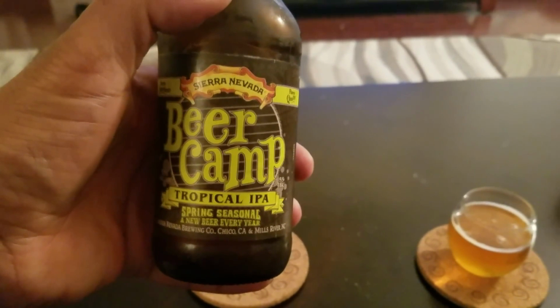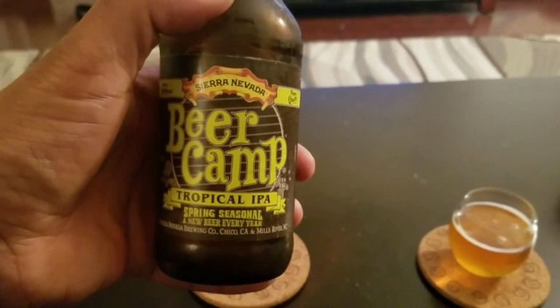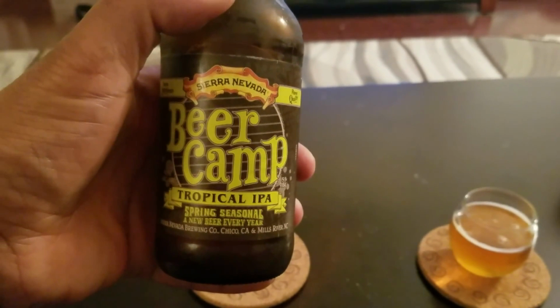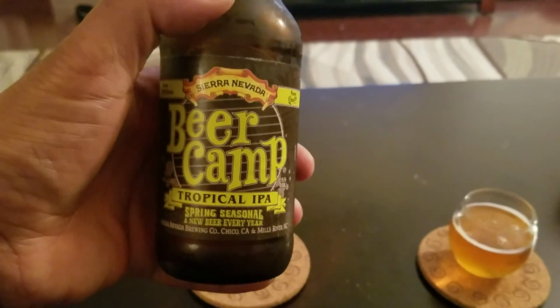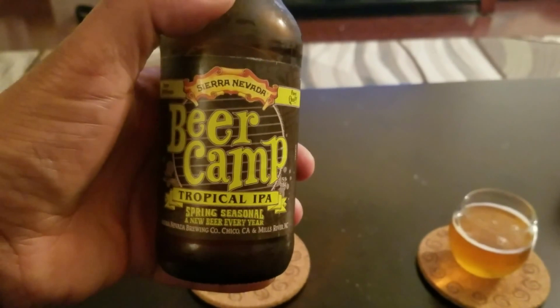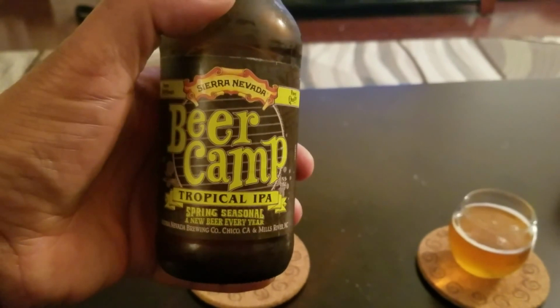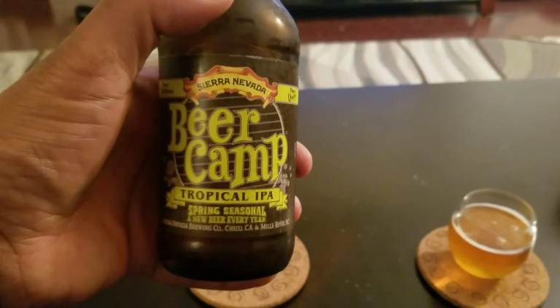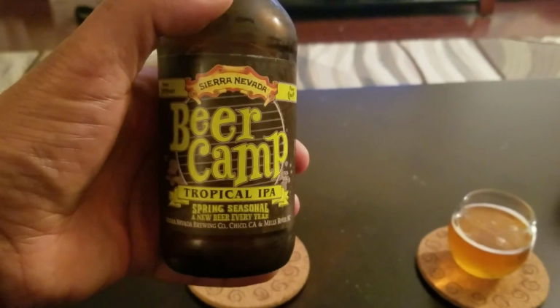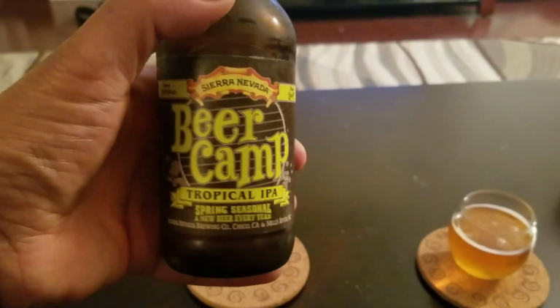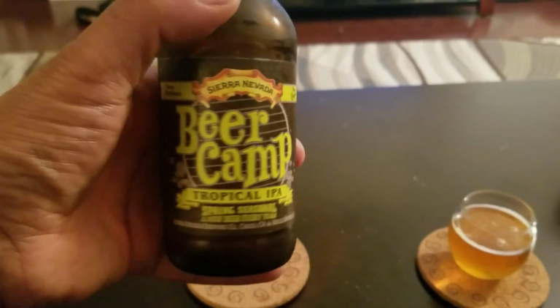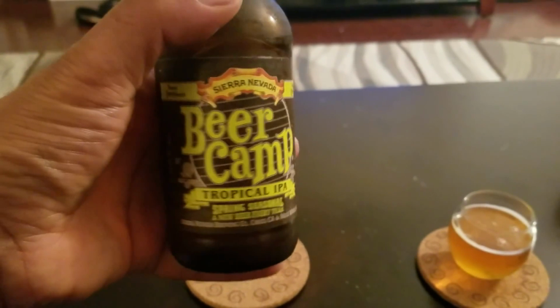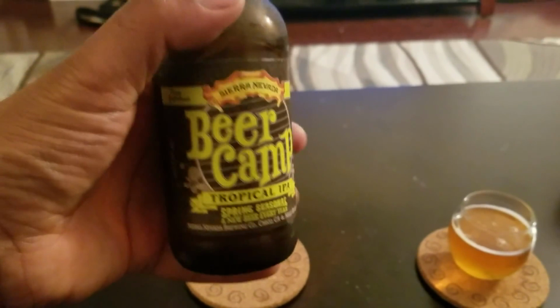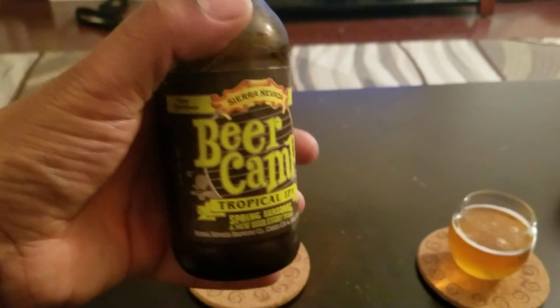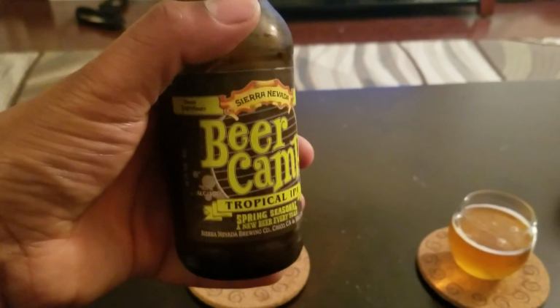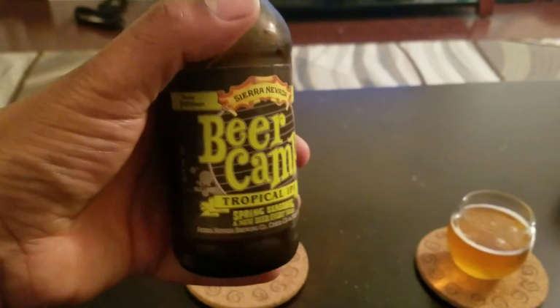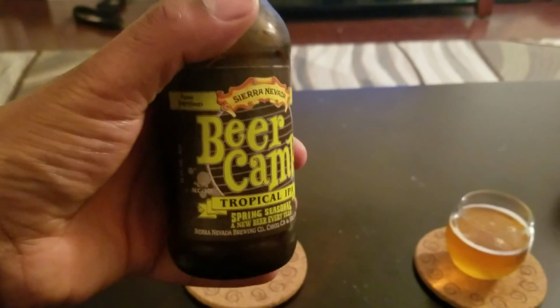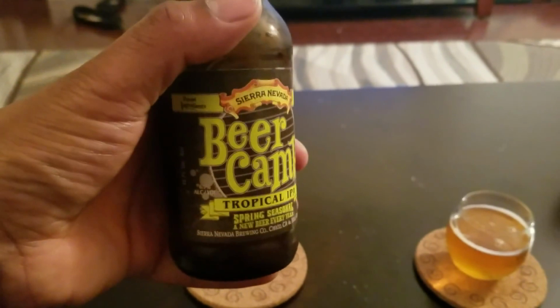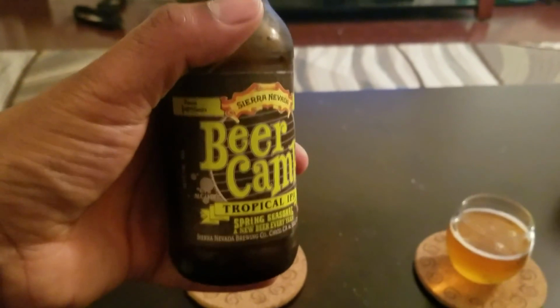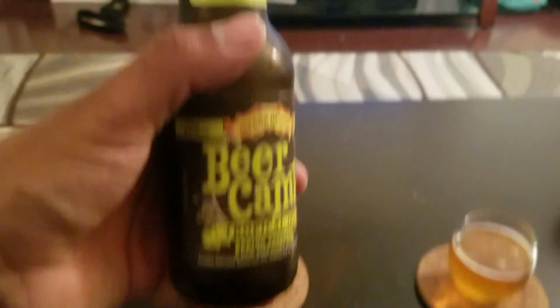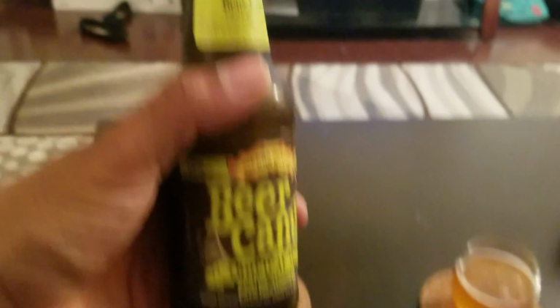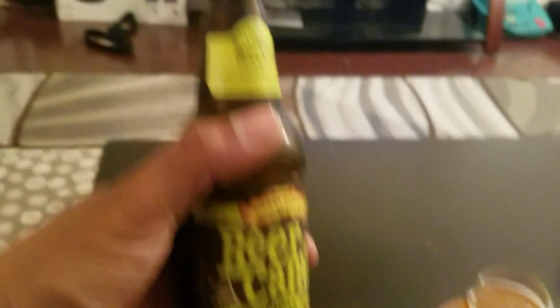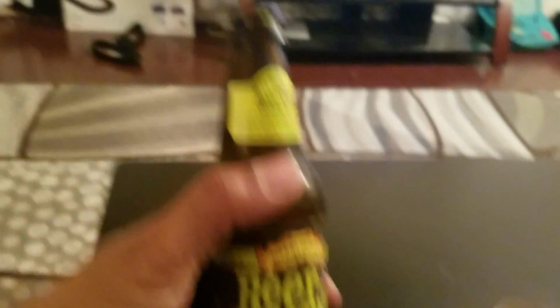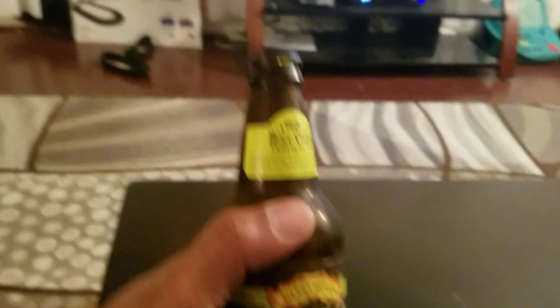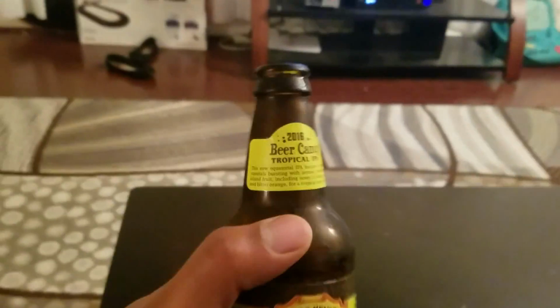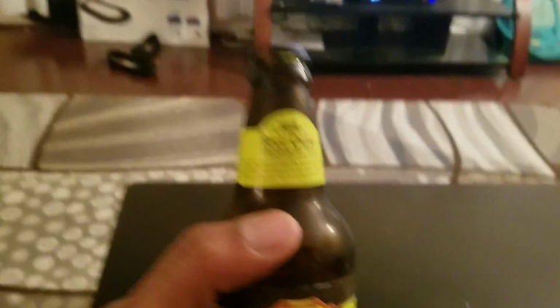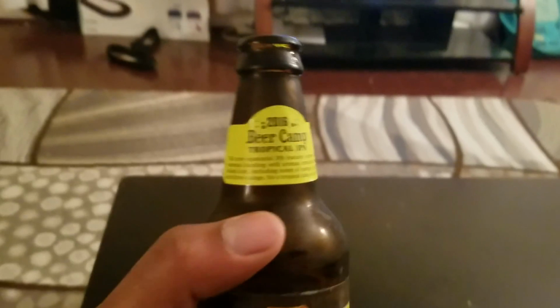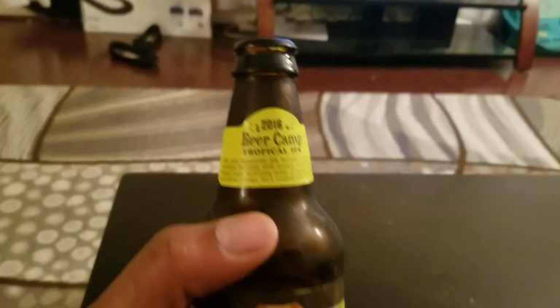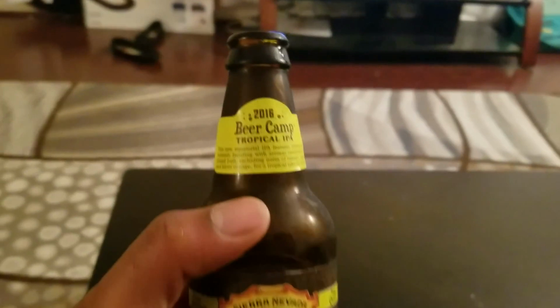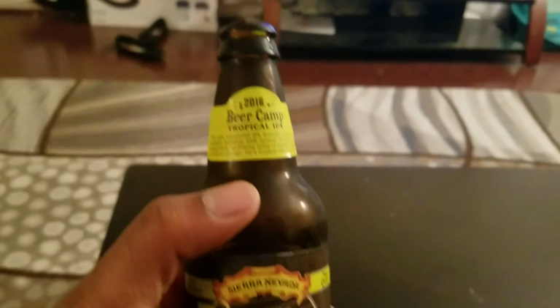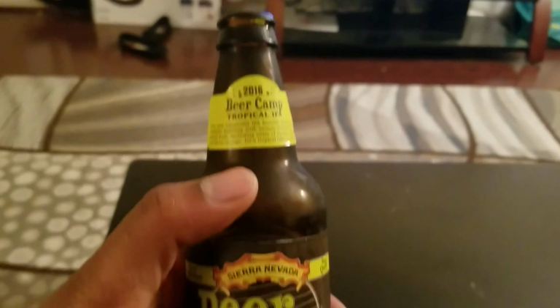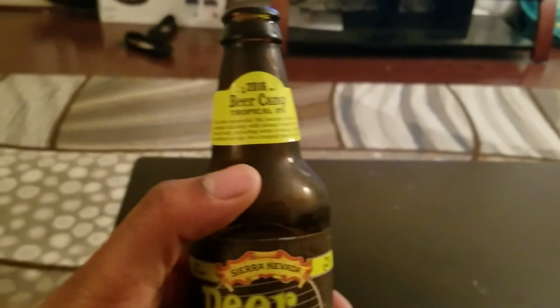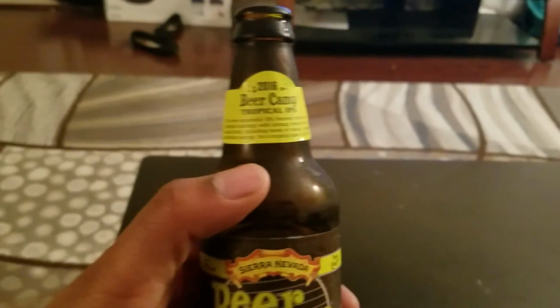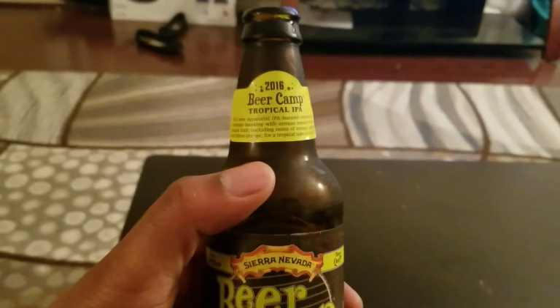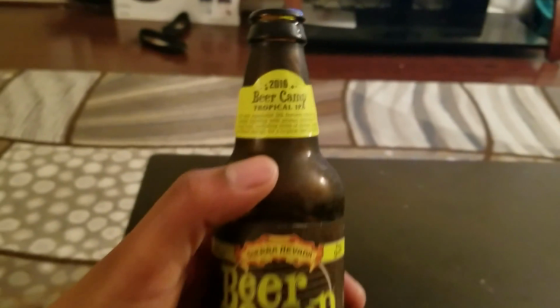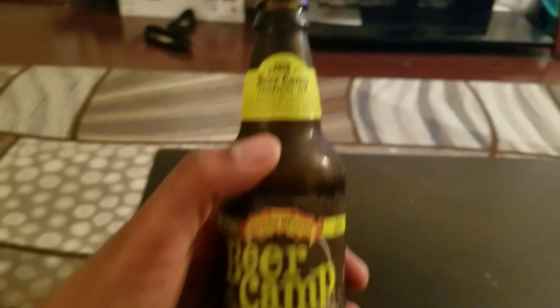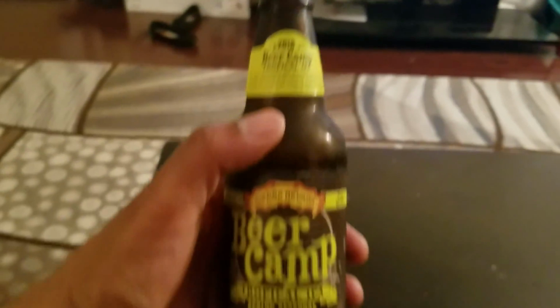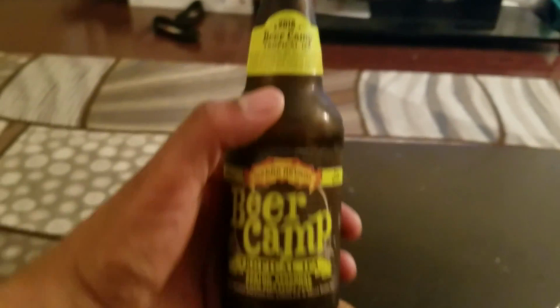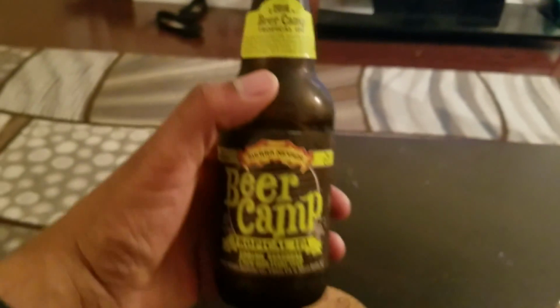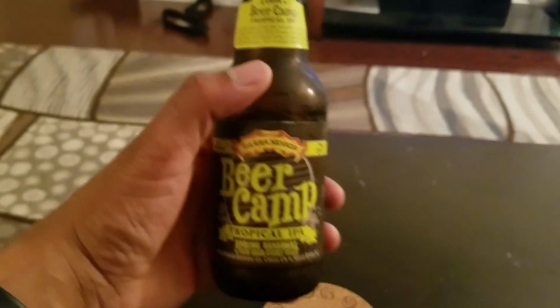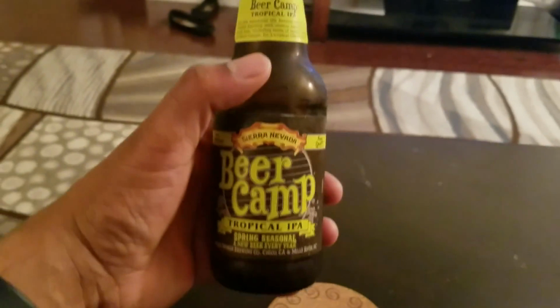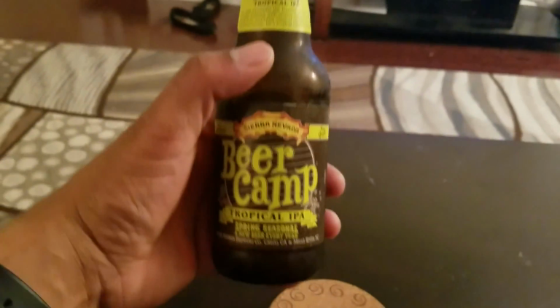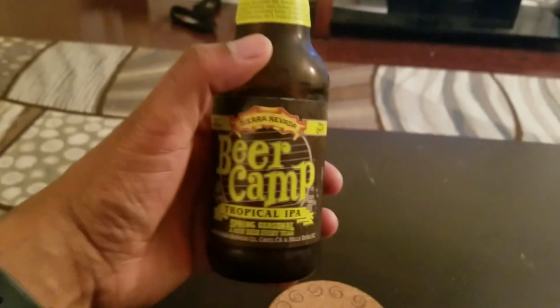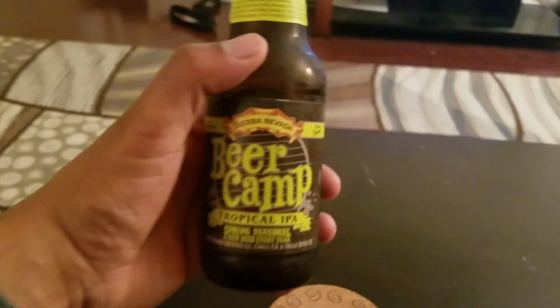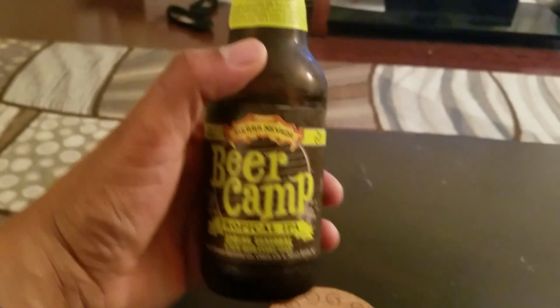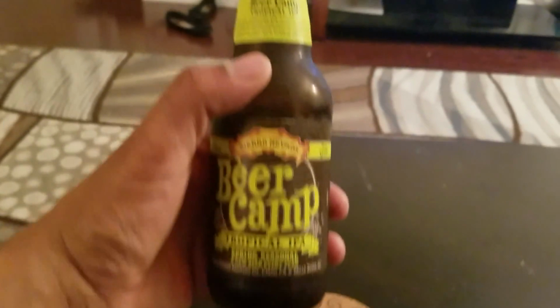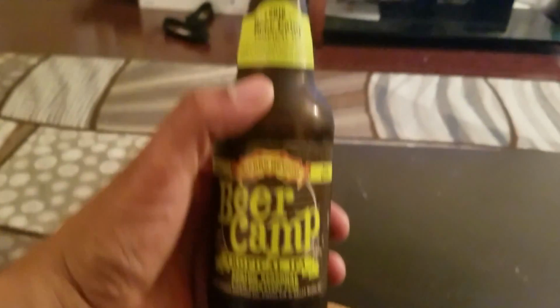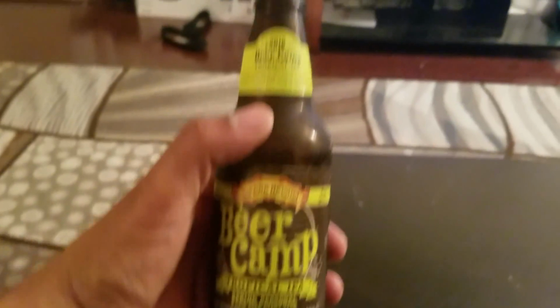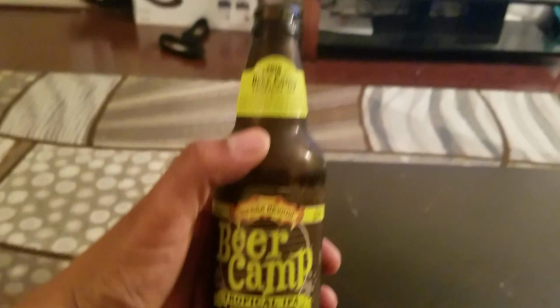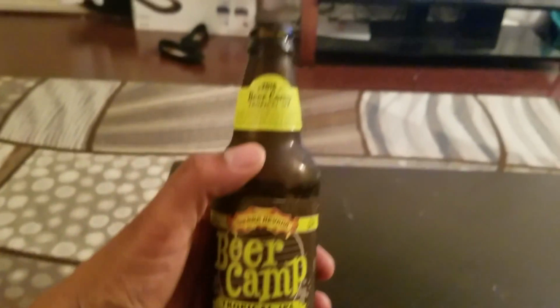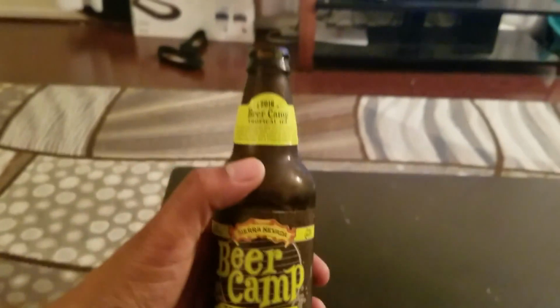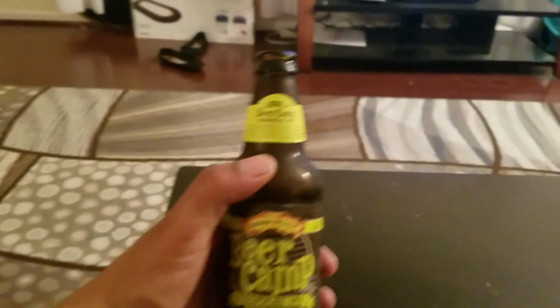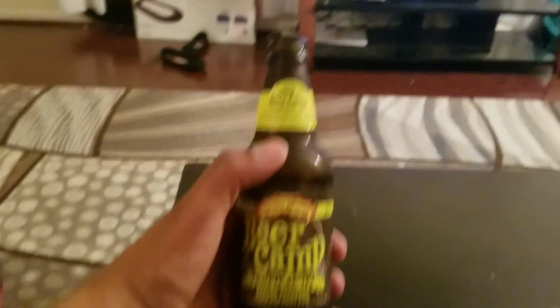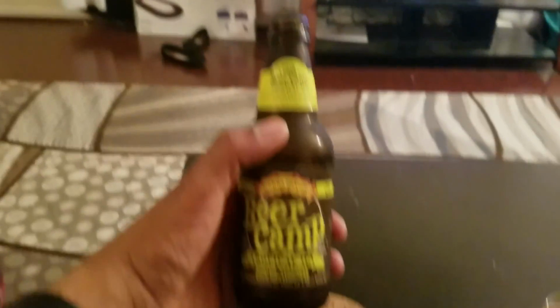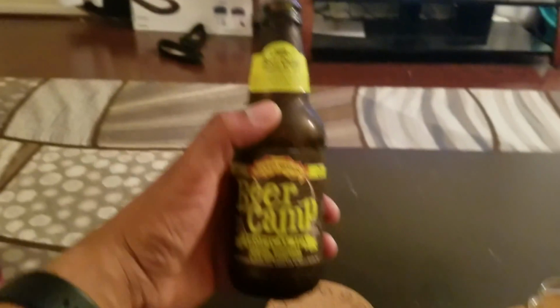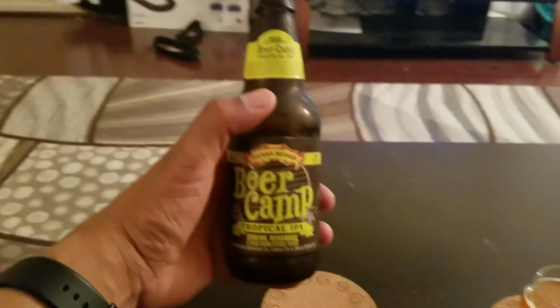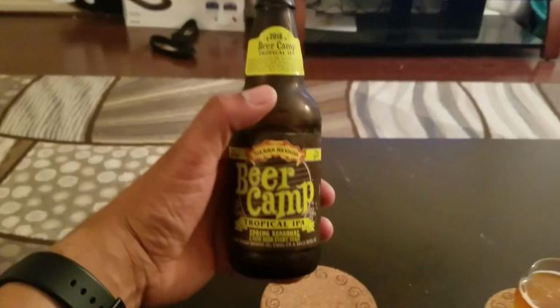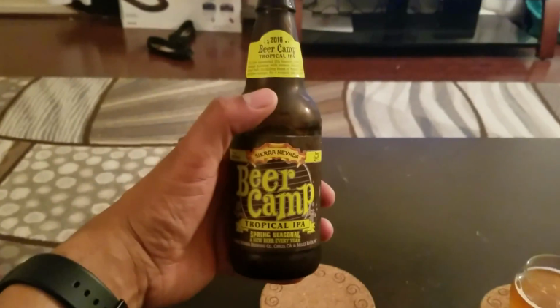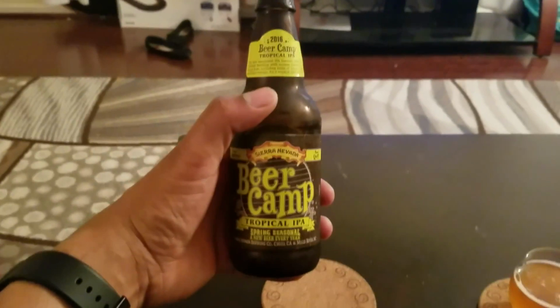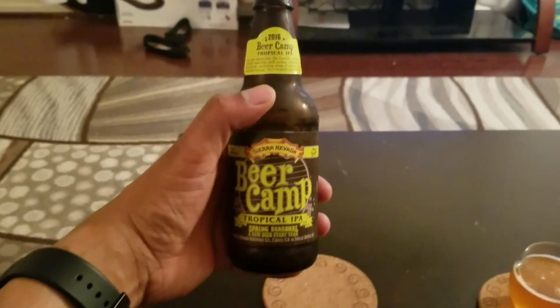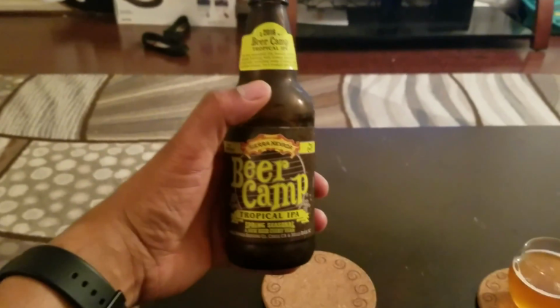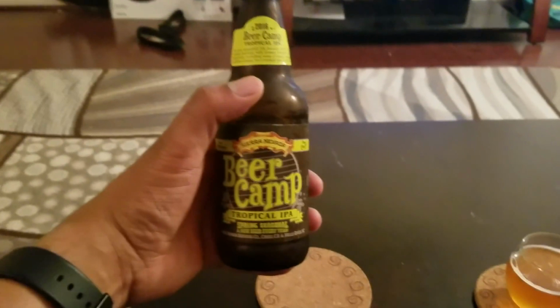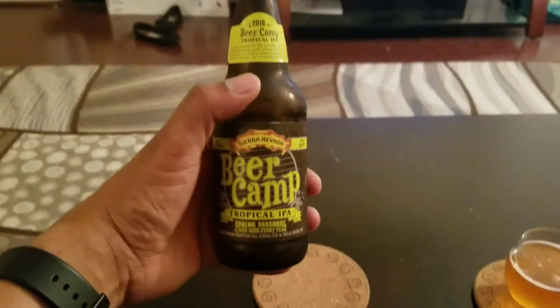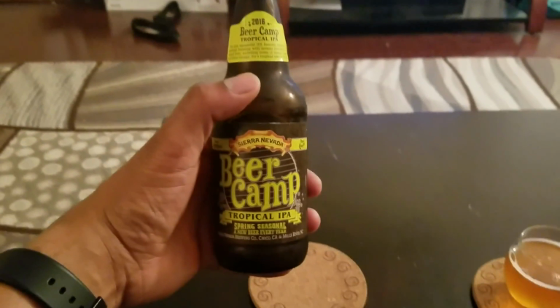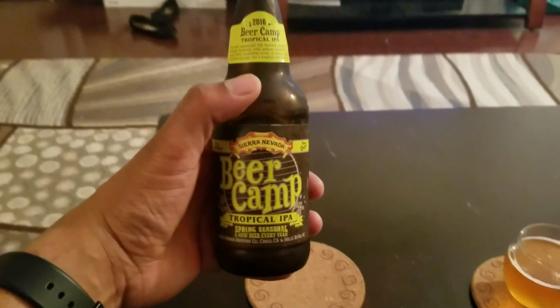This is their Spring Seasonal — a new beer every year.